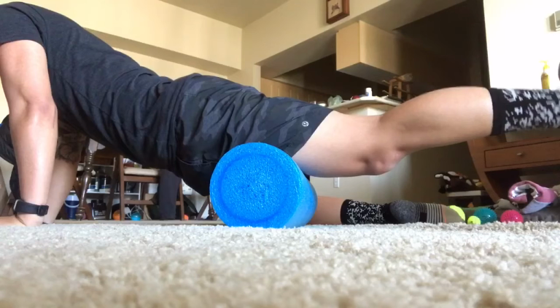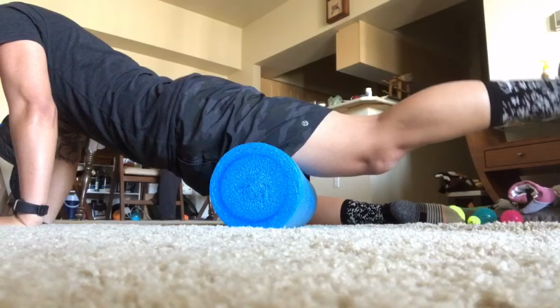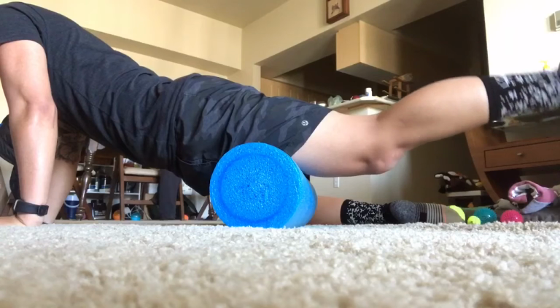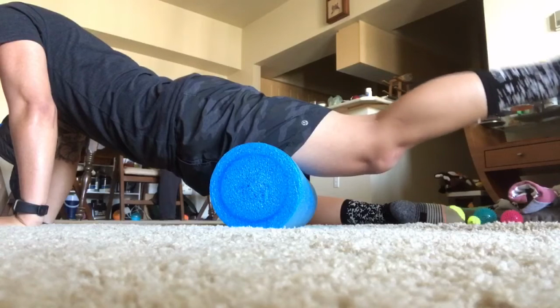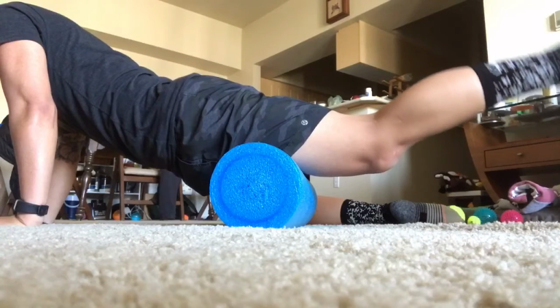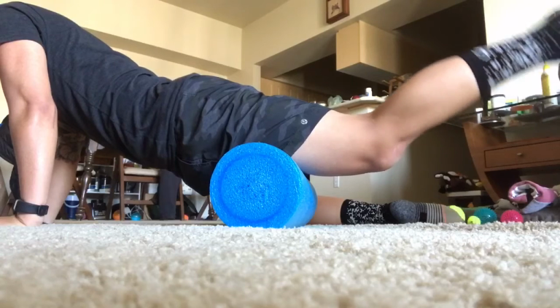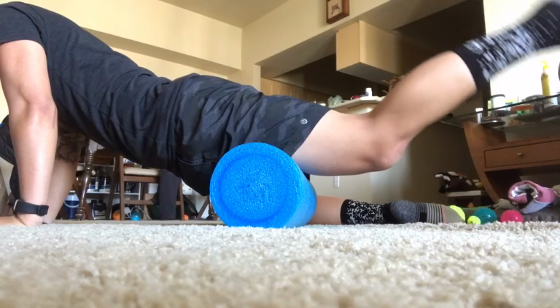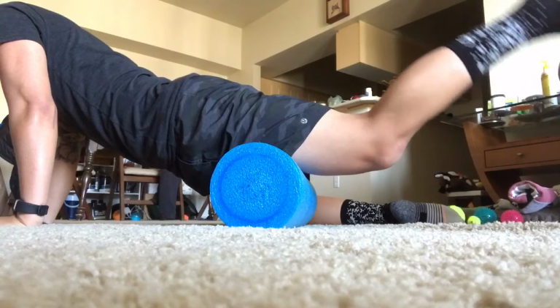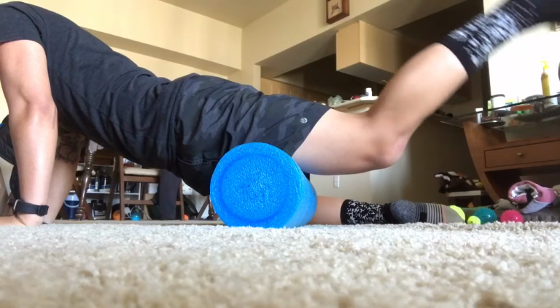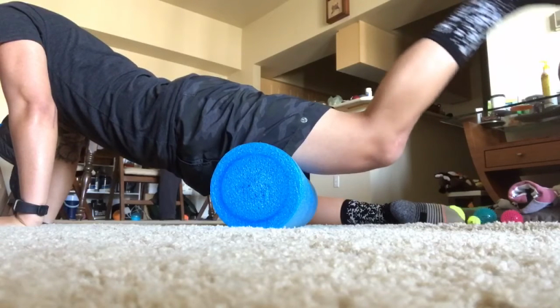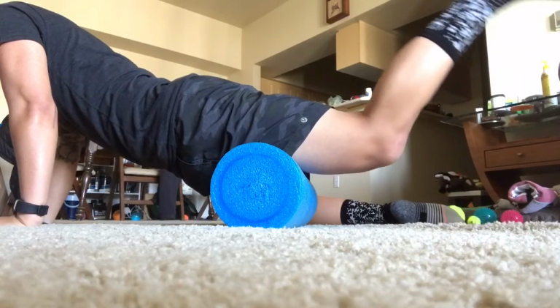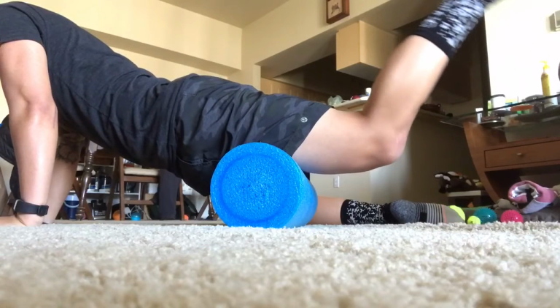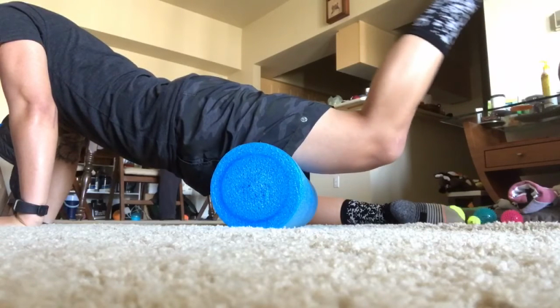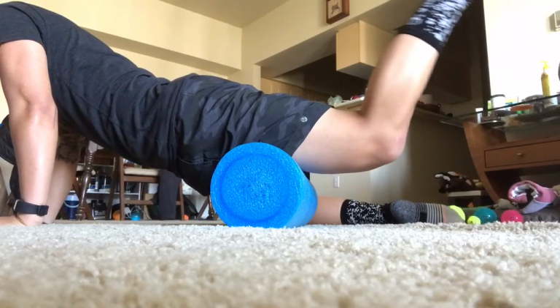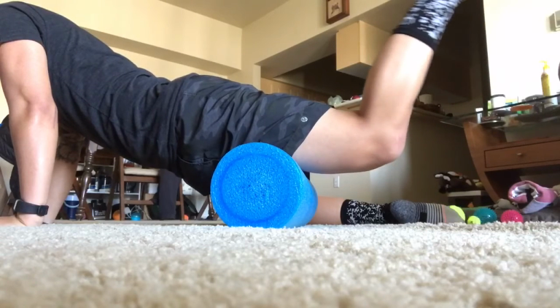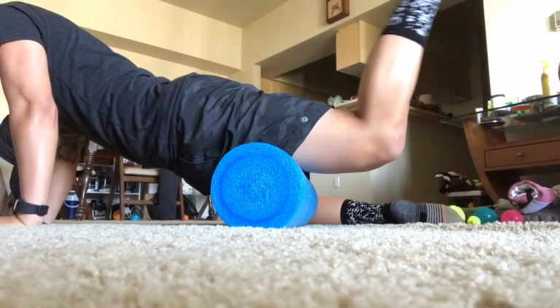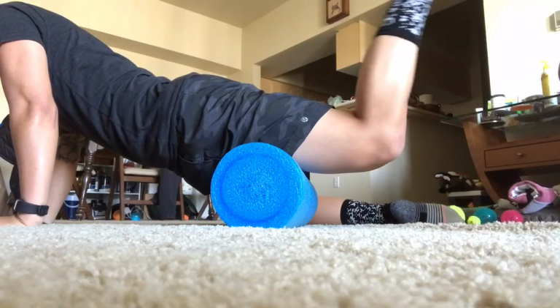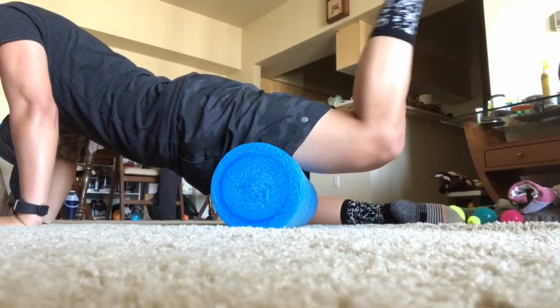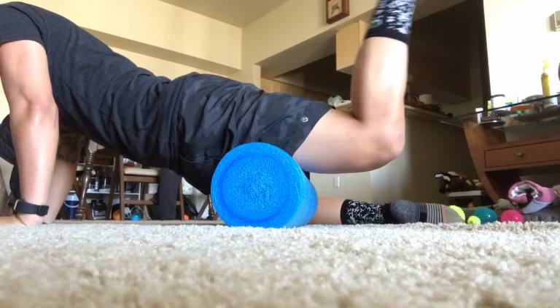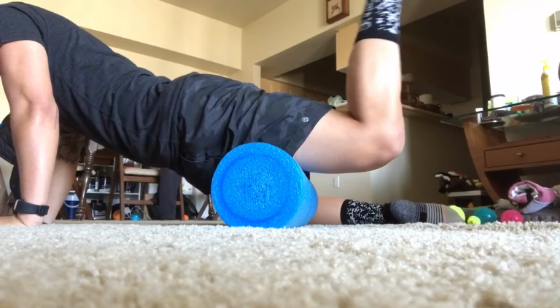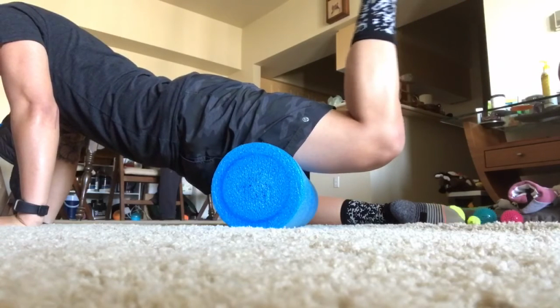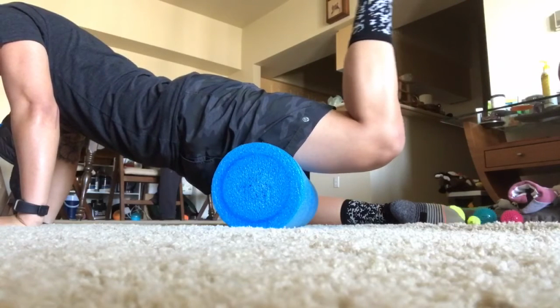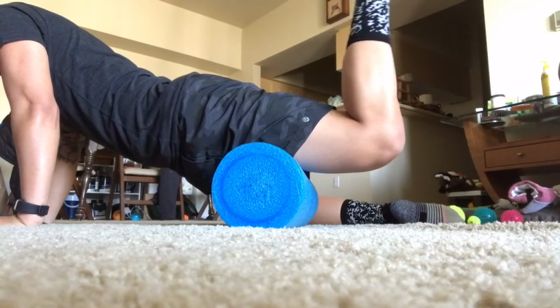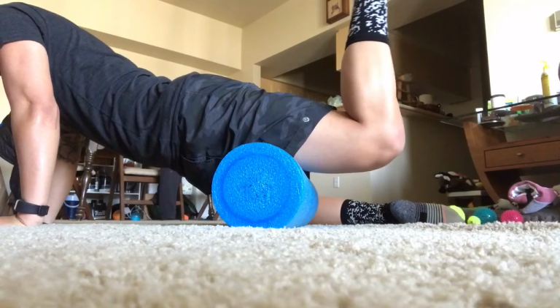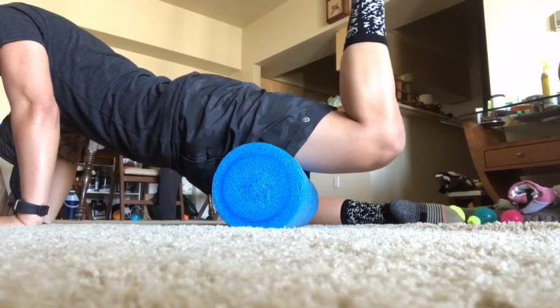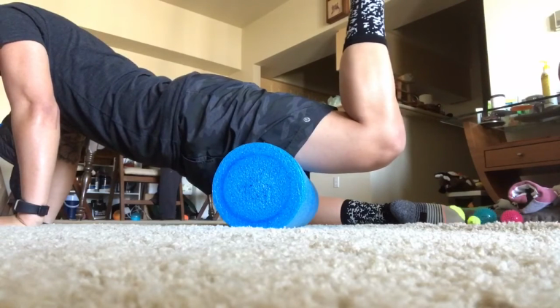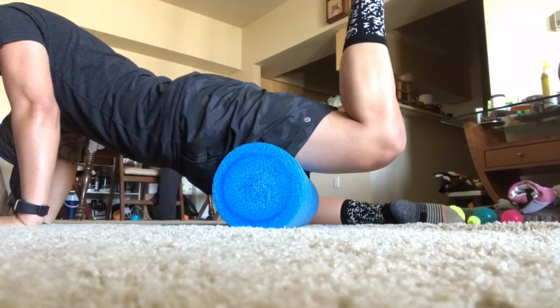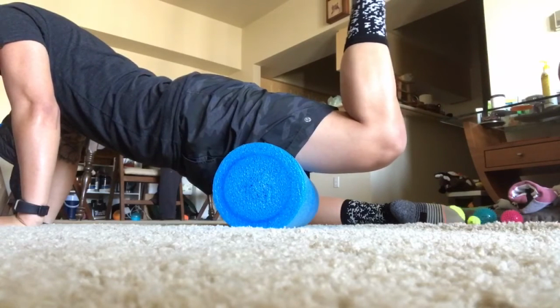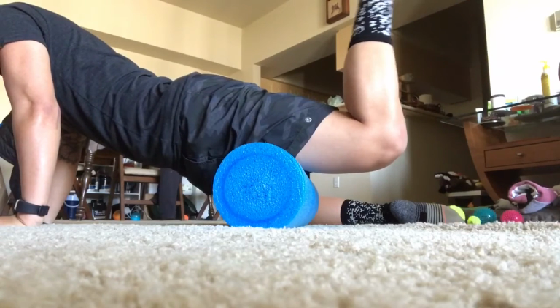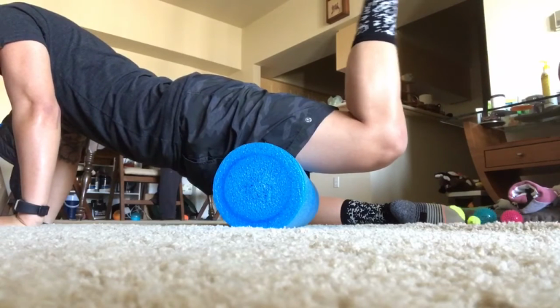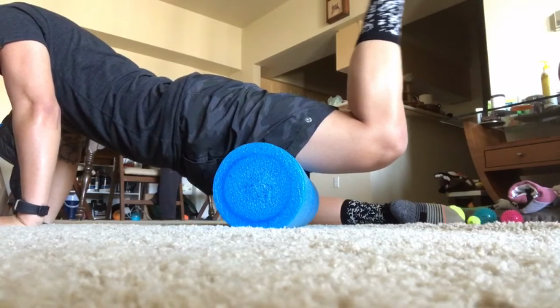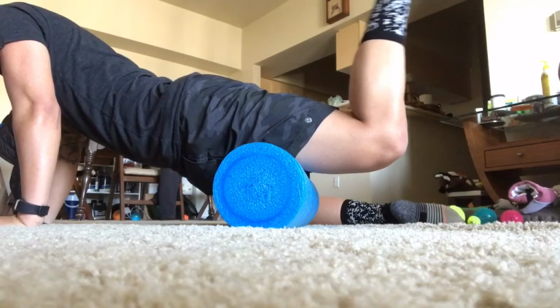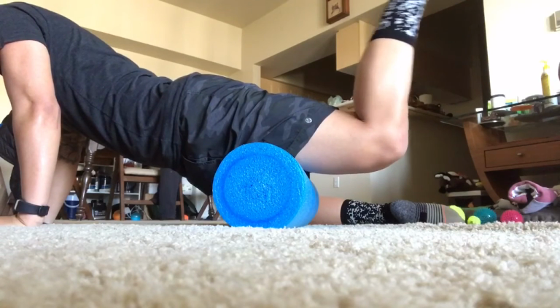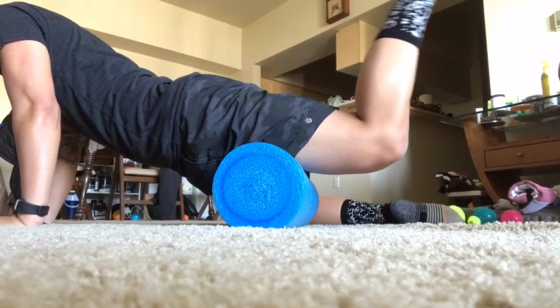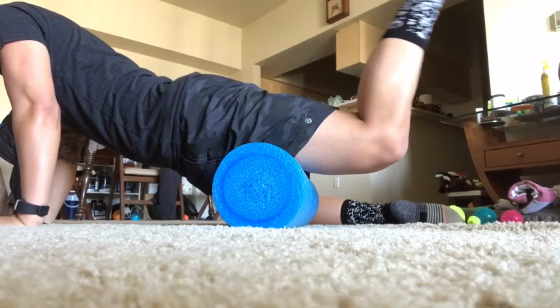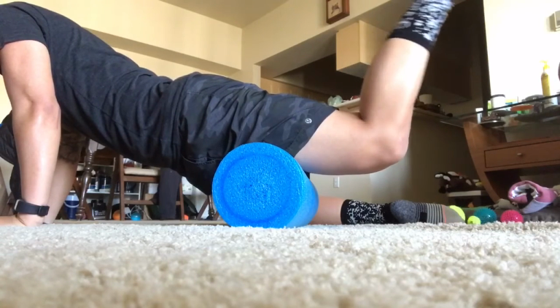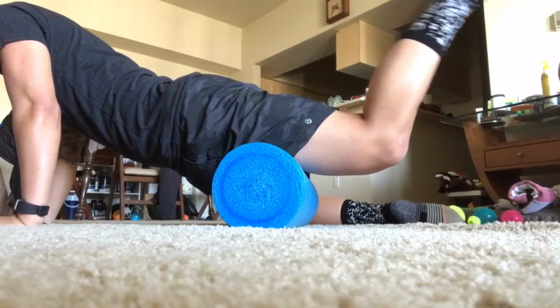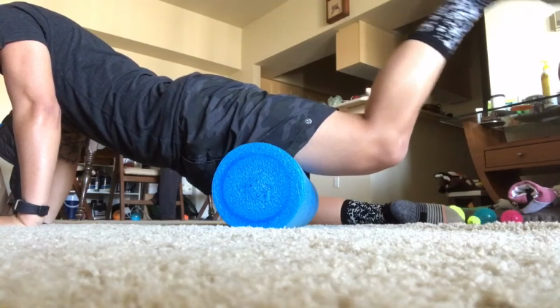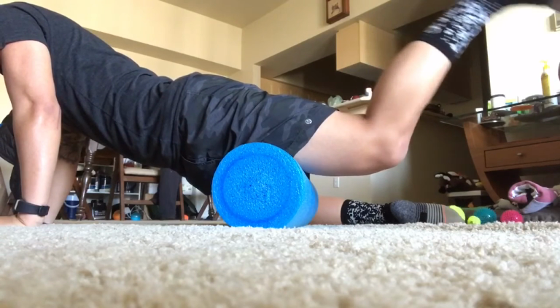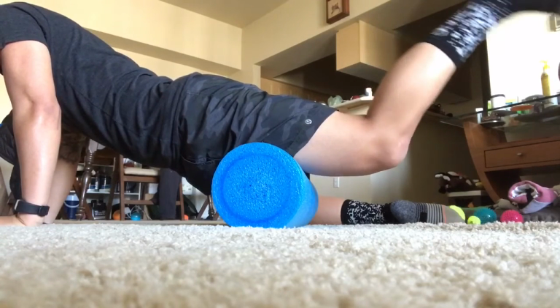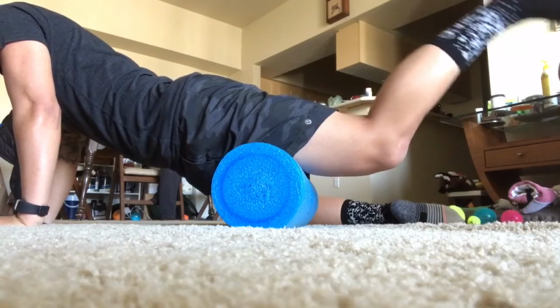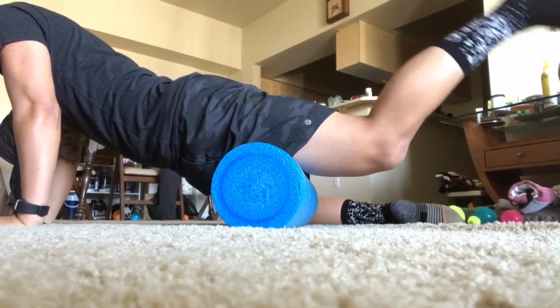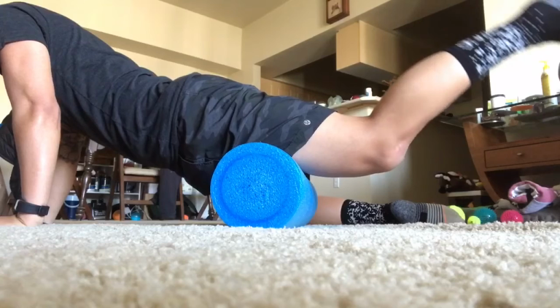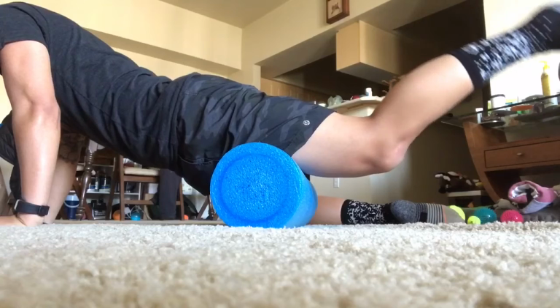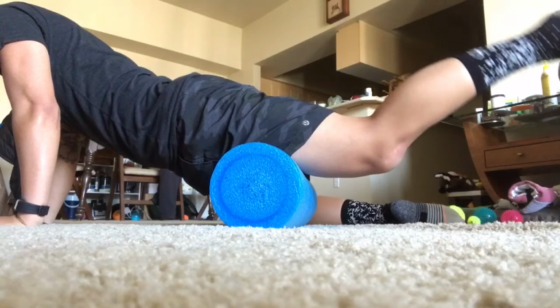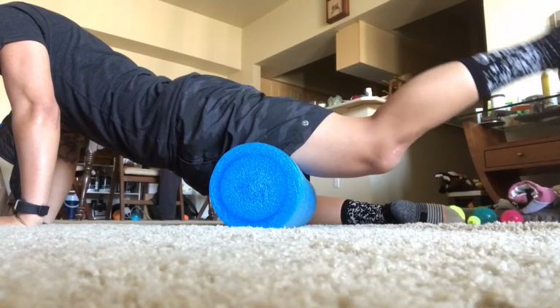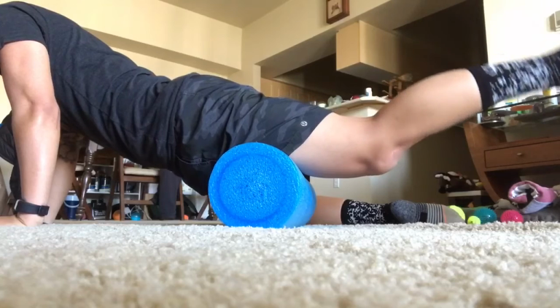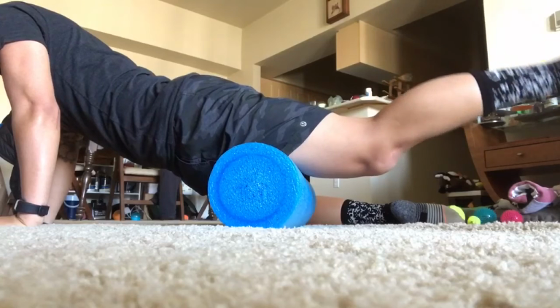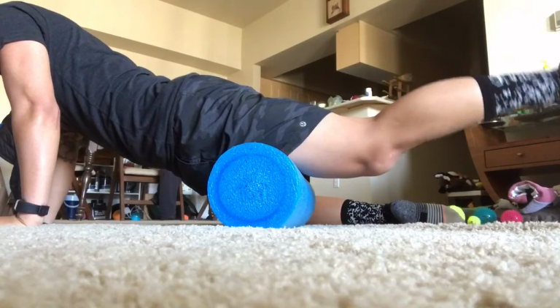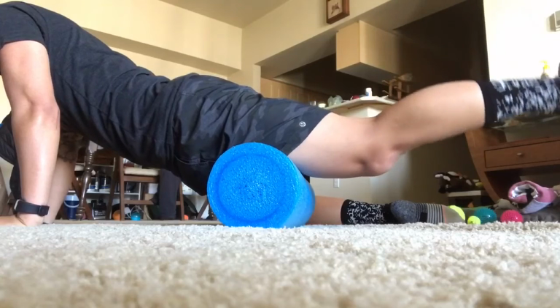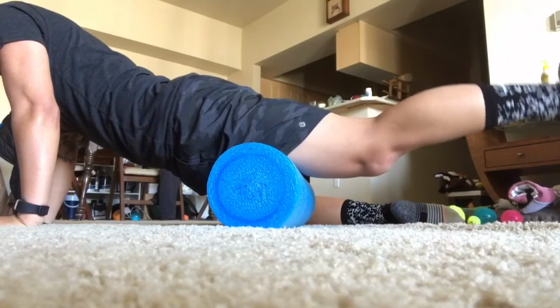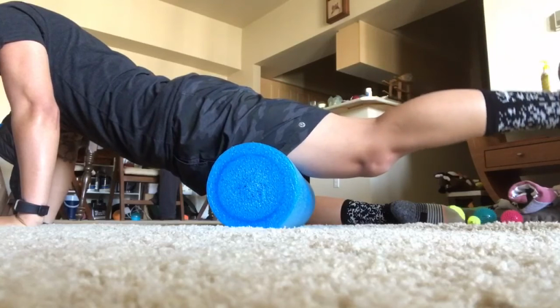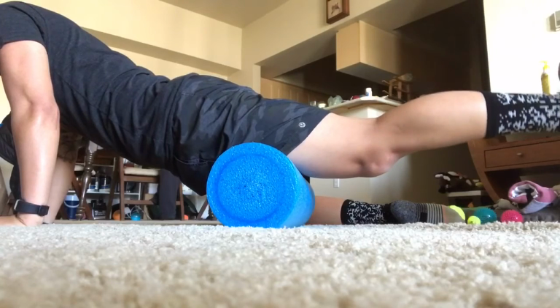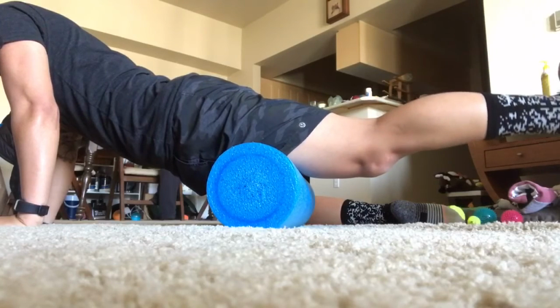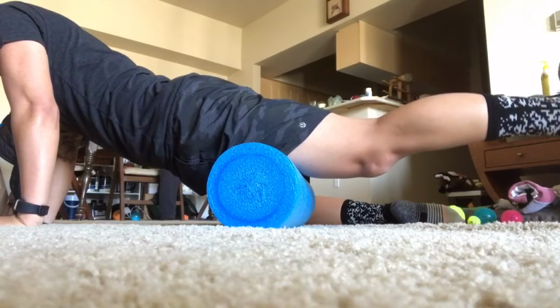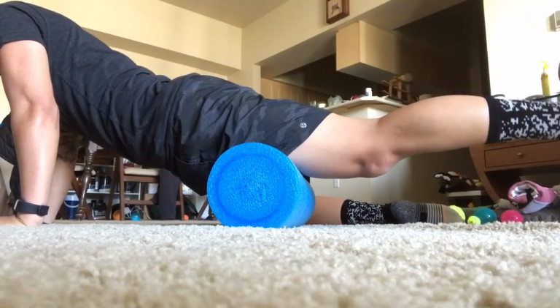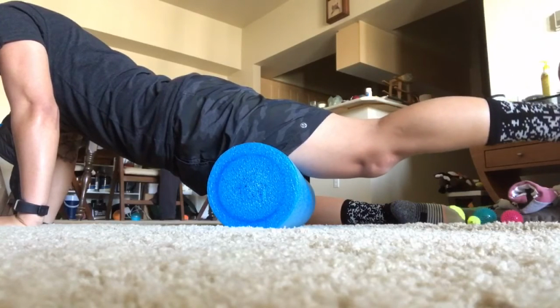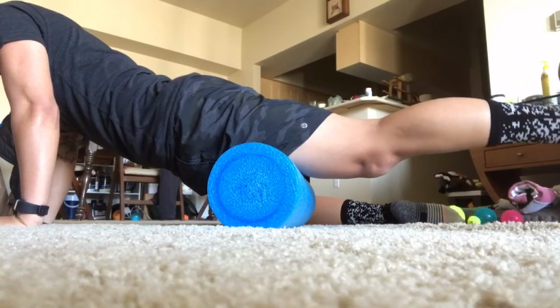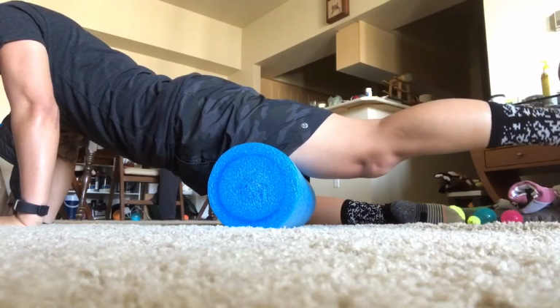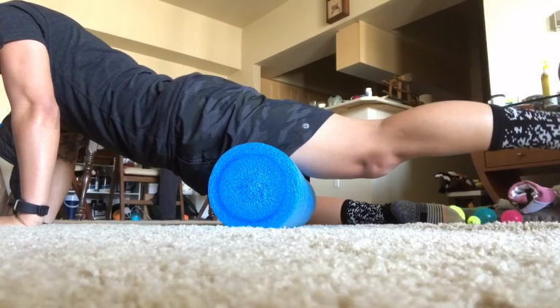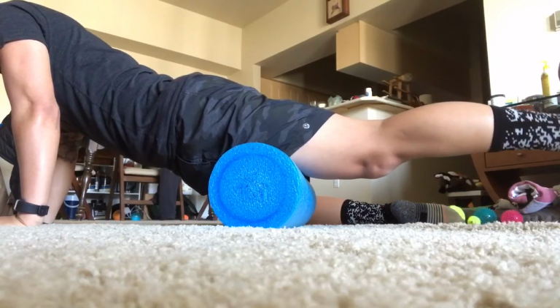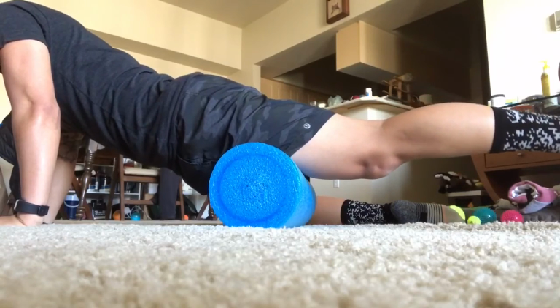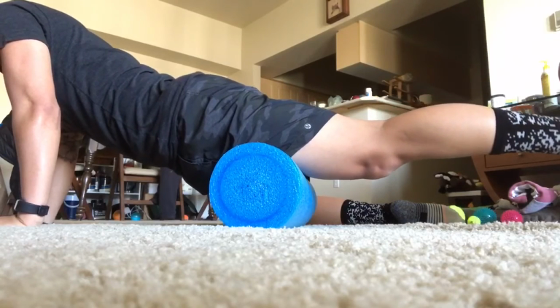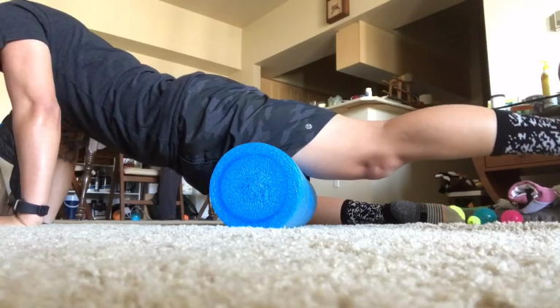Hope you find this tip helpful. Don't forget to follow us on Instagram and Facebook at GameReadyFit, and thanks for tuning in to our Game Ready Tip of the Day.